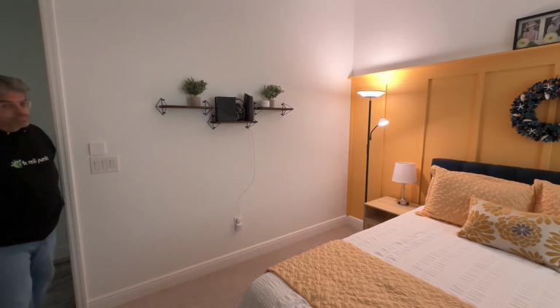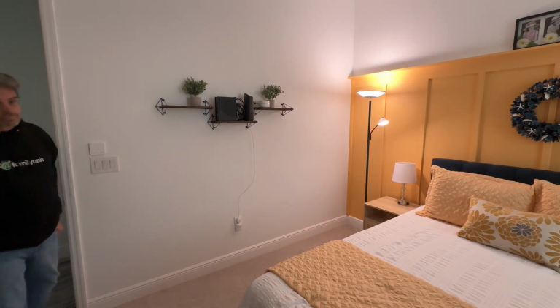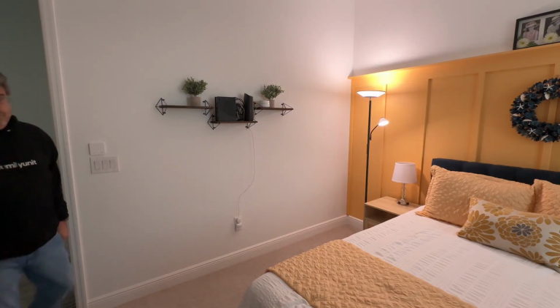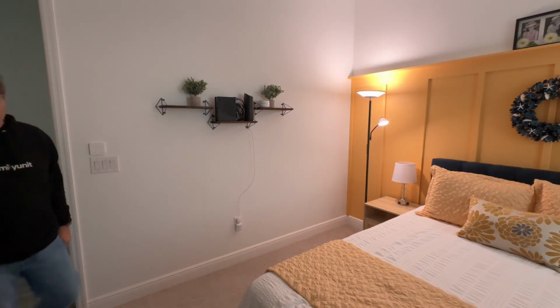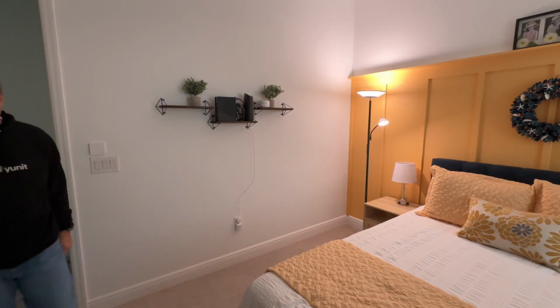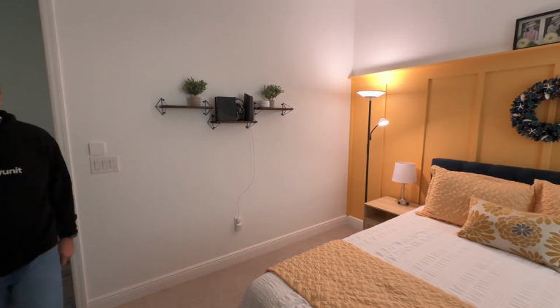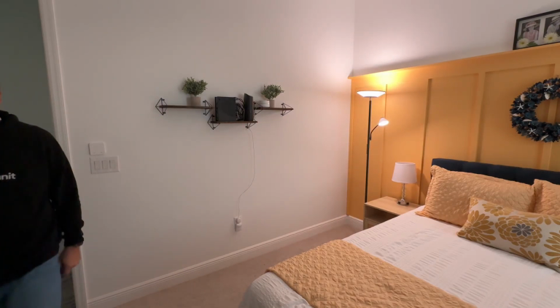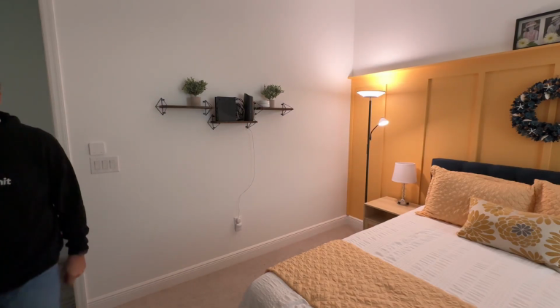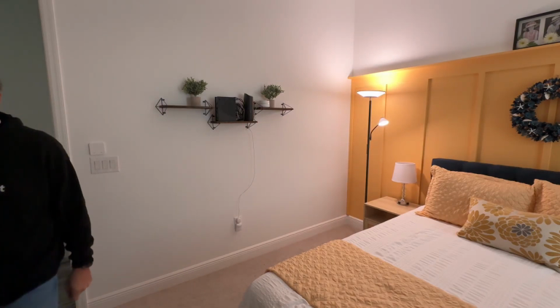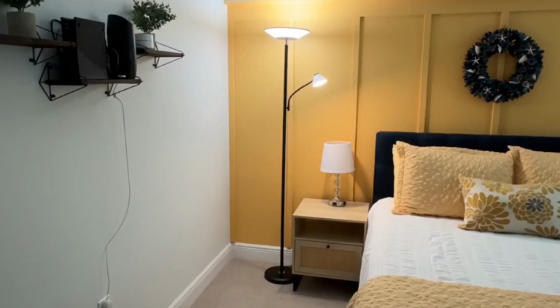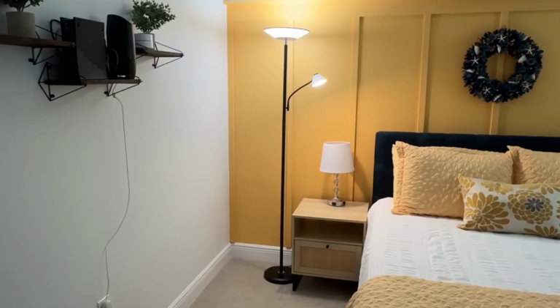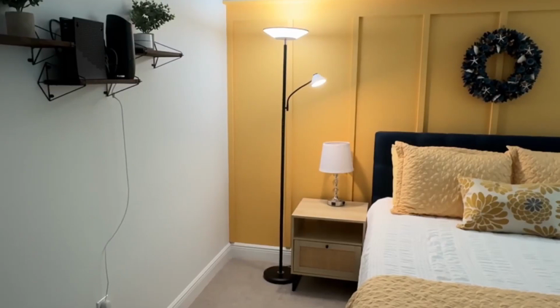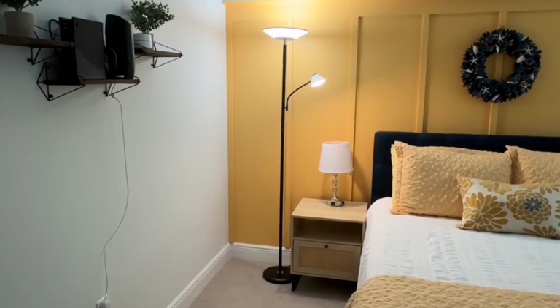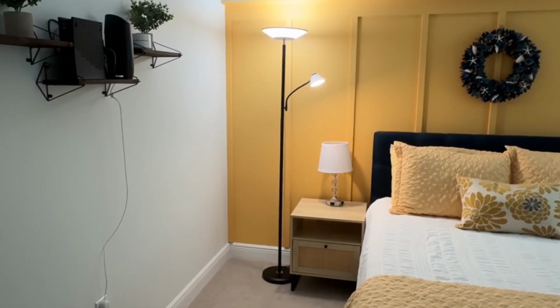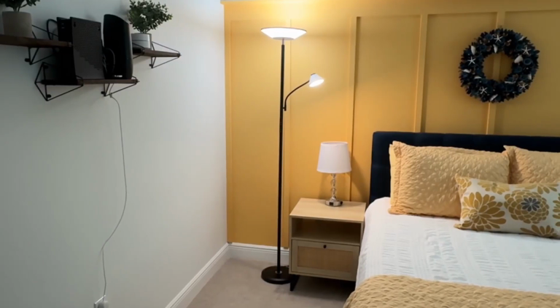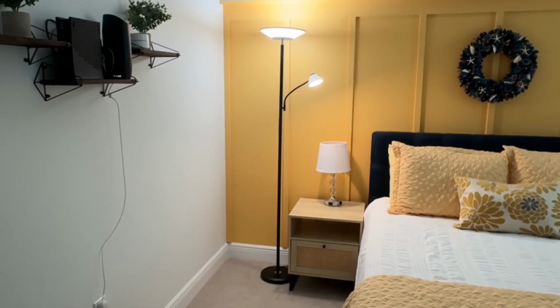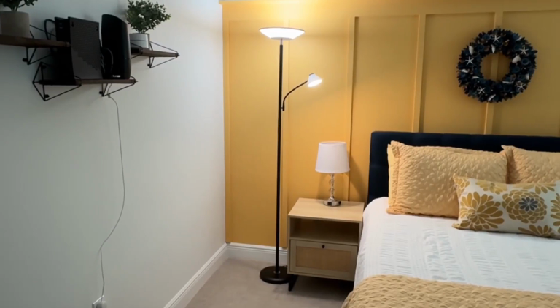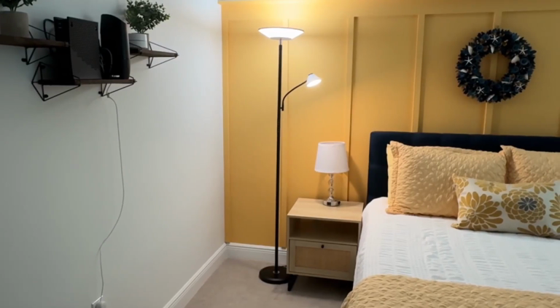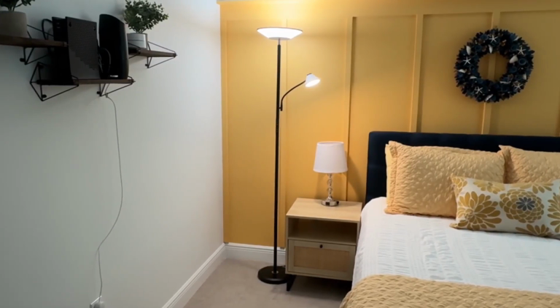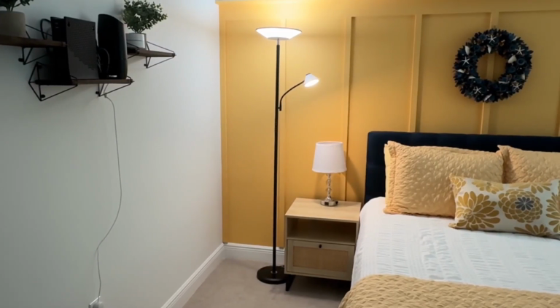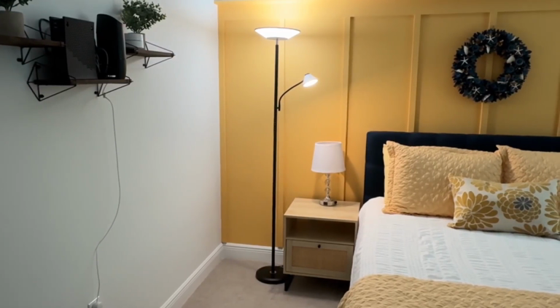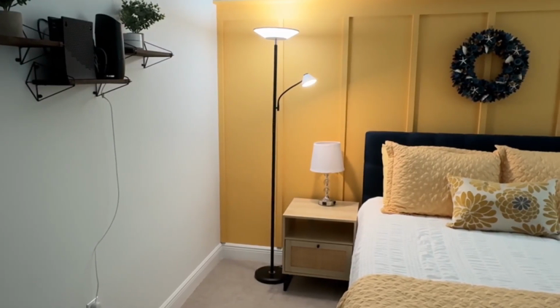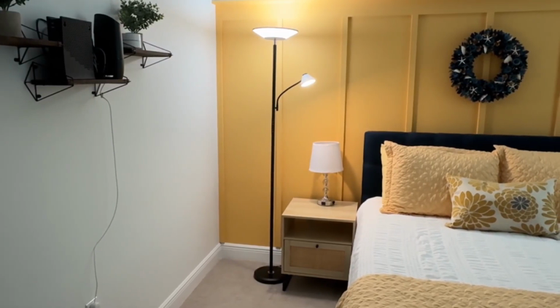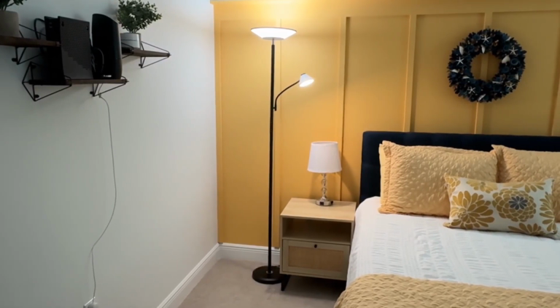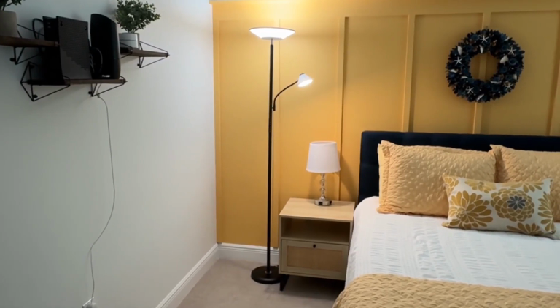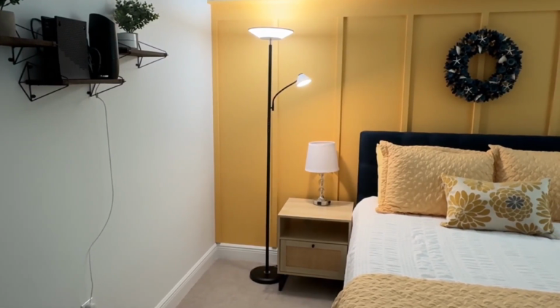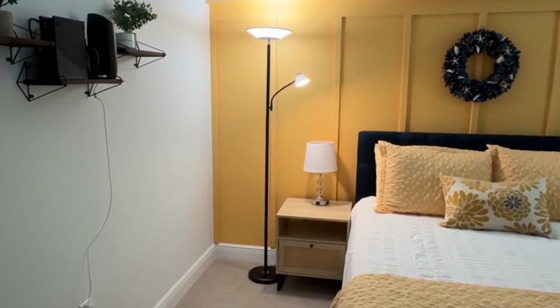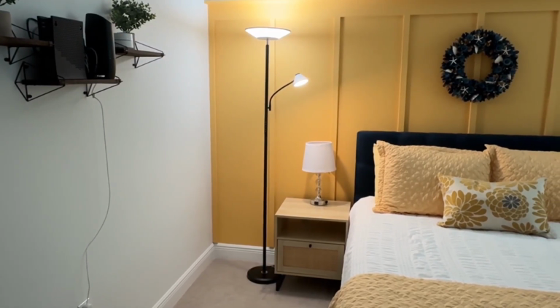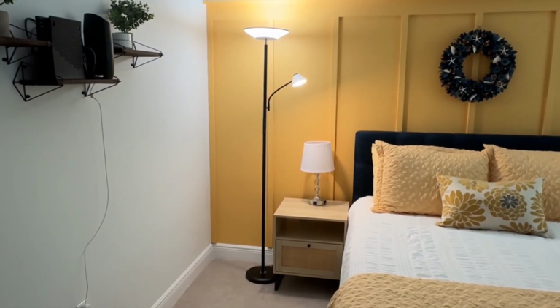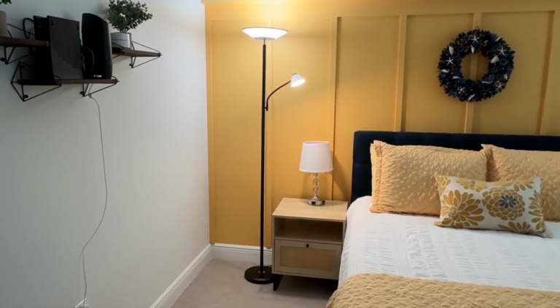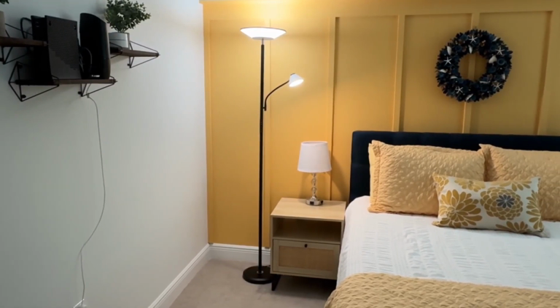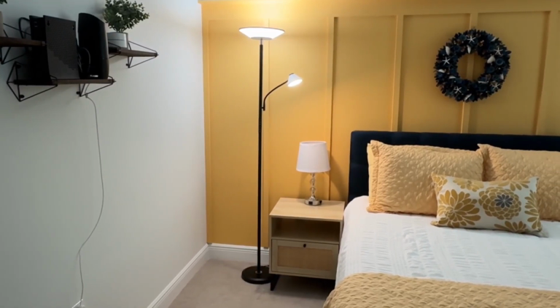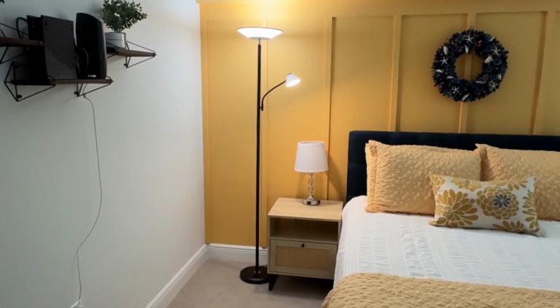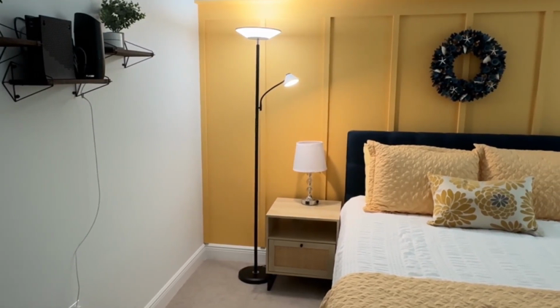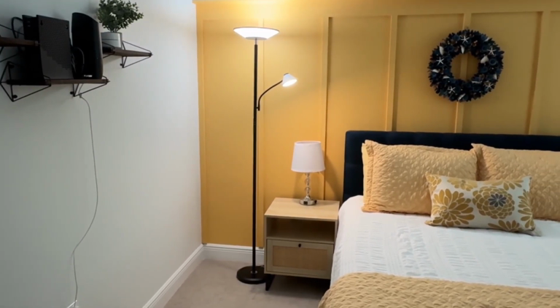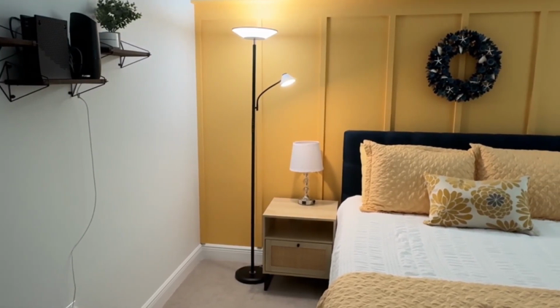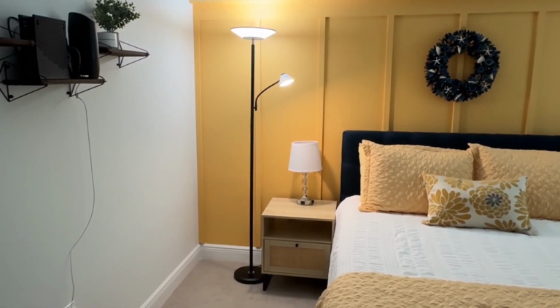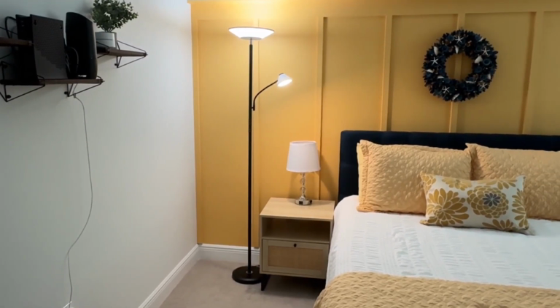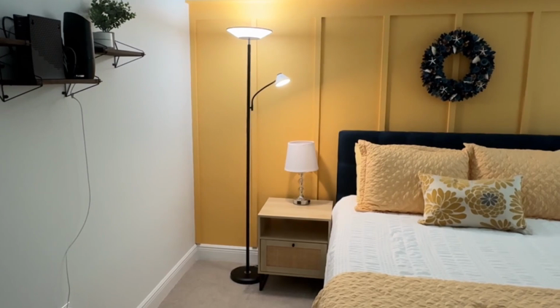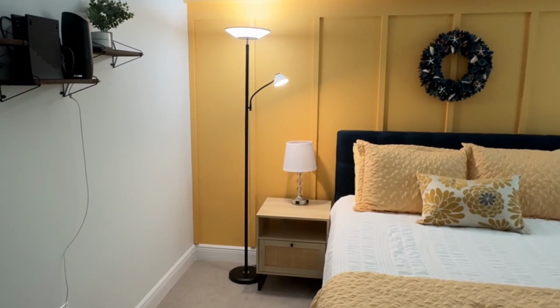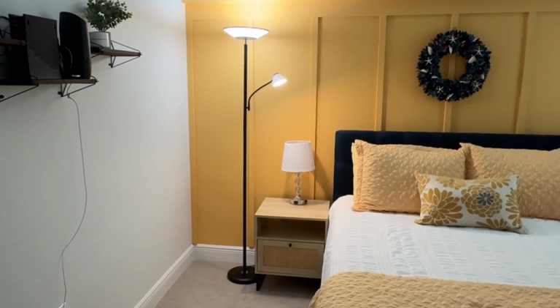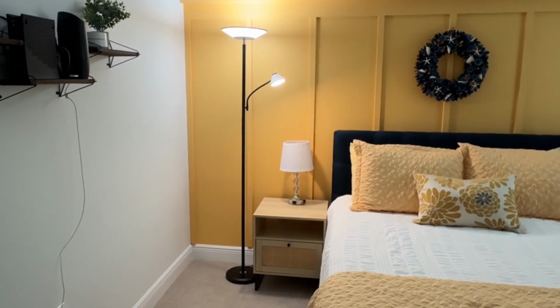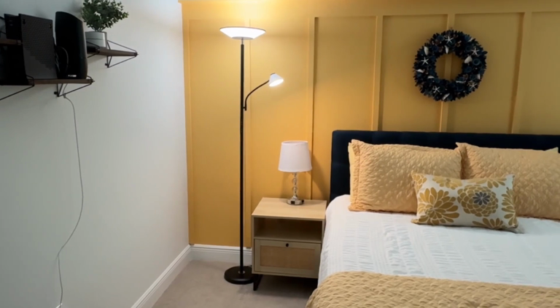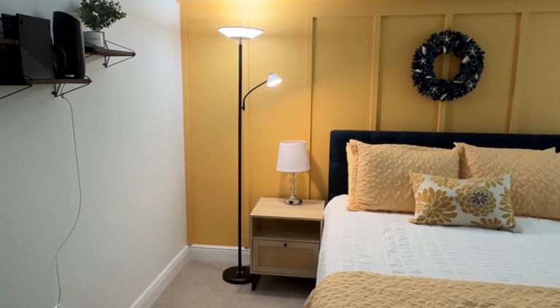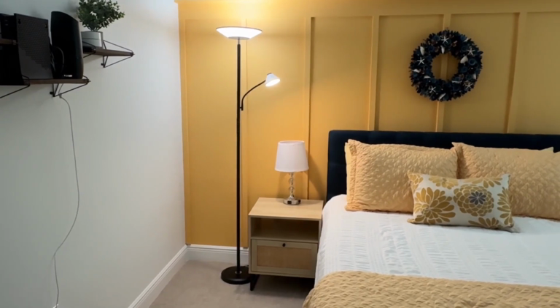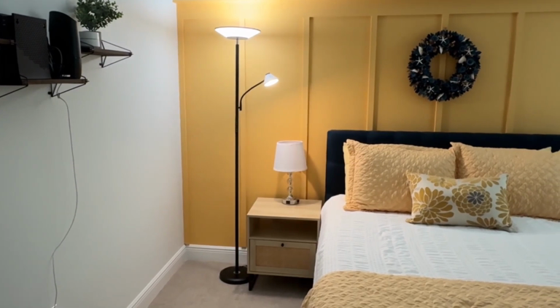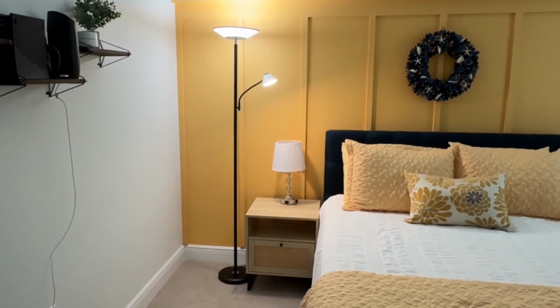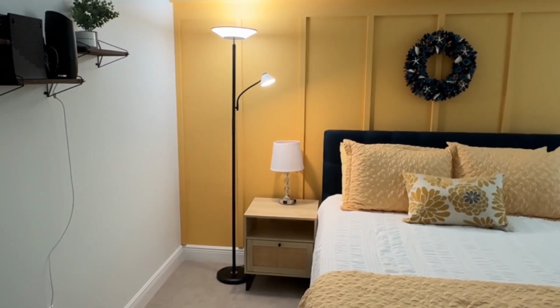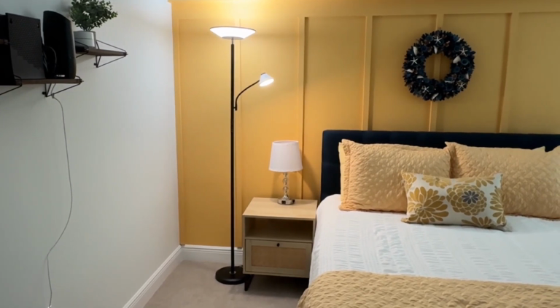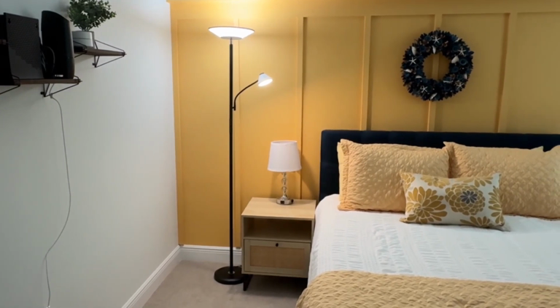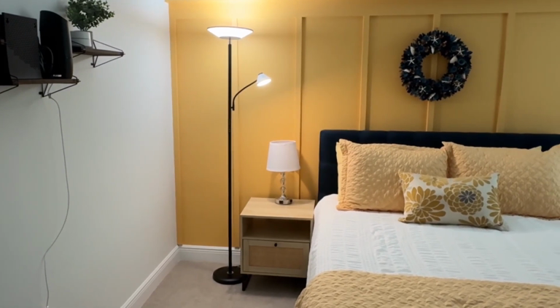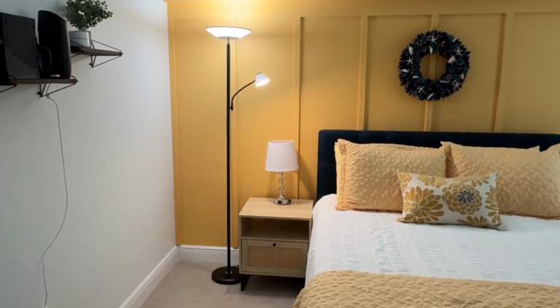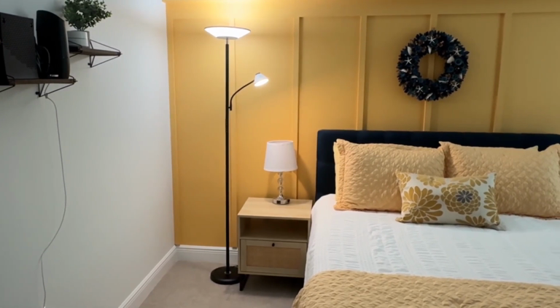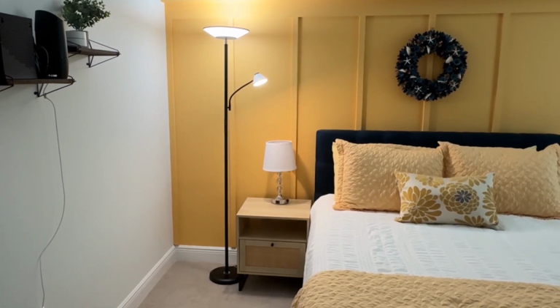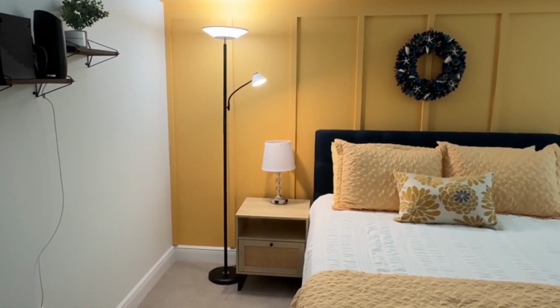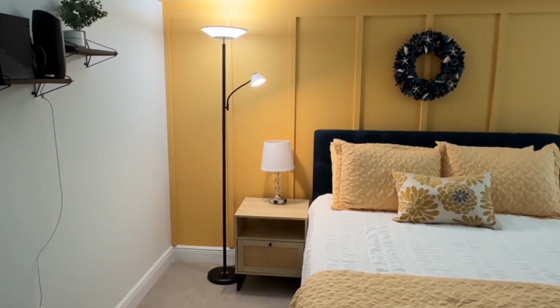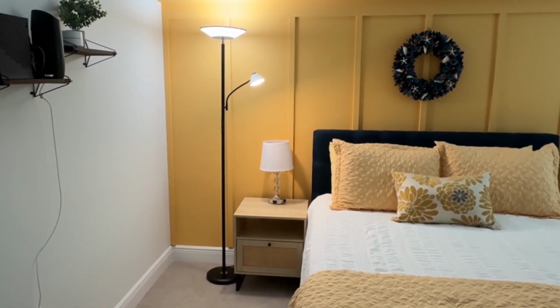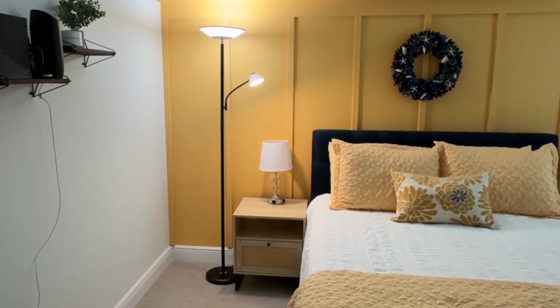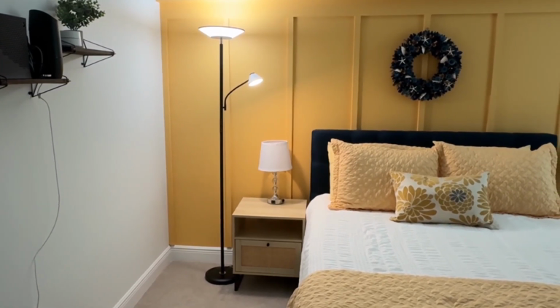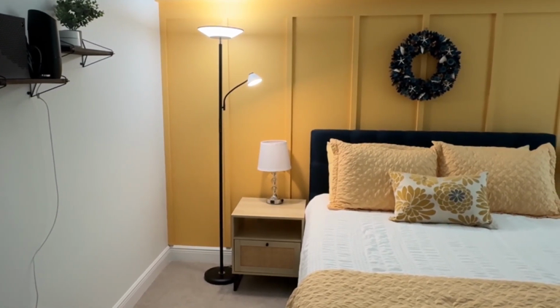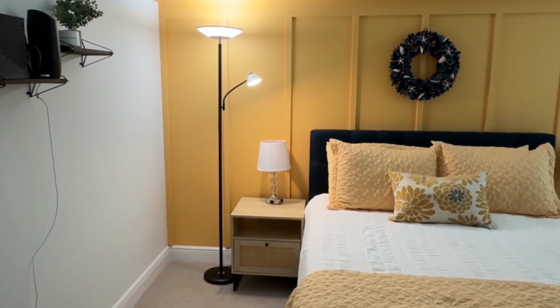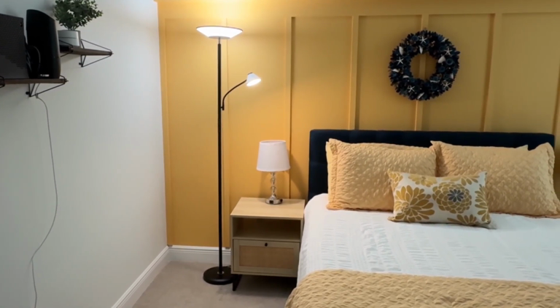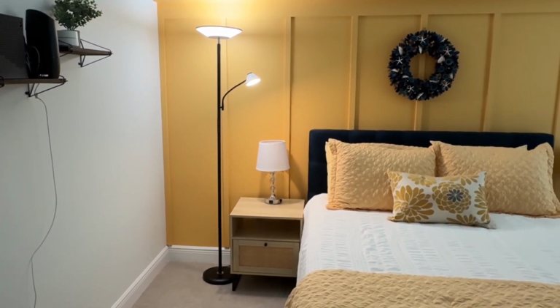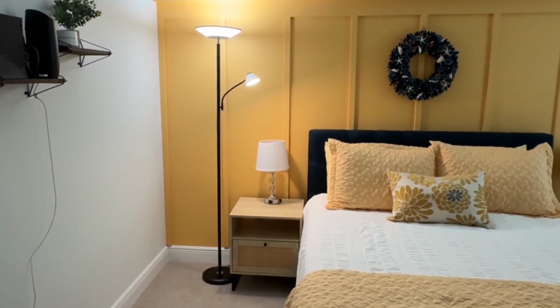Next level lighting by our friends at Leipower. Very, very impressive.